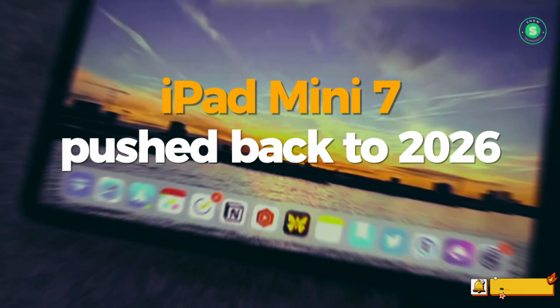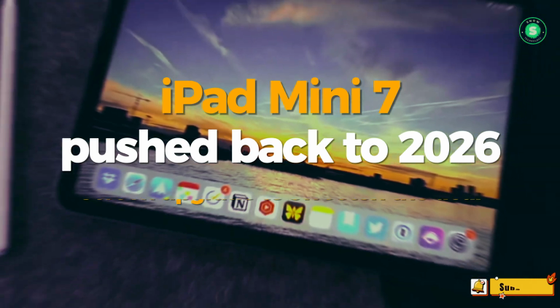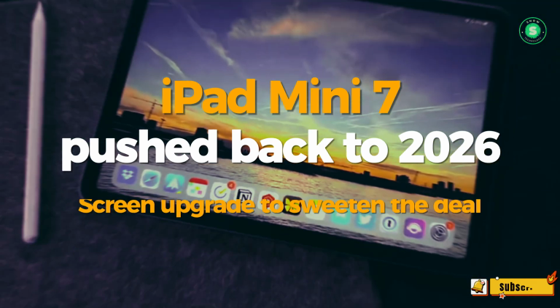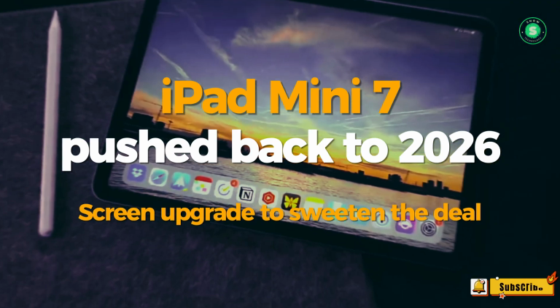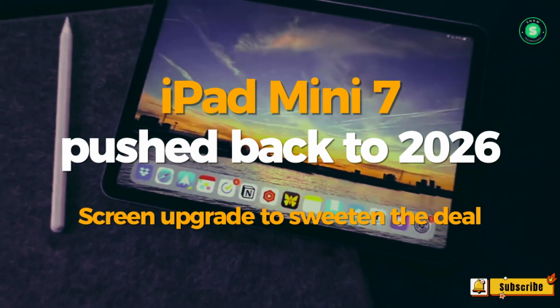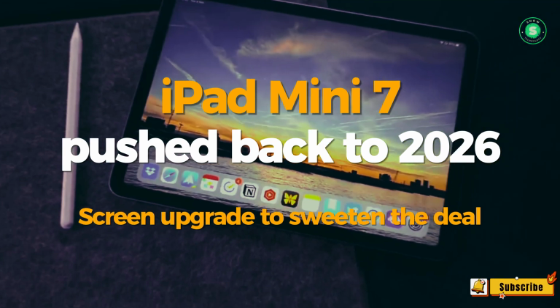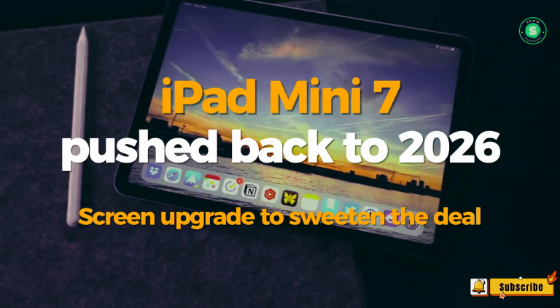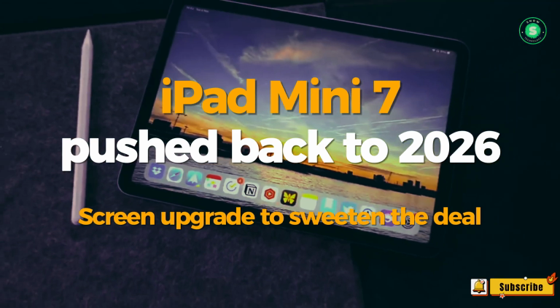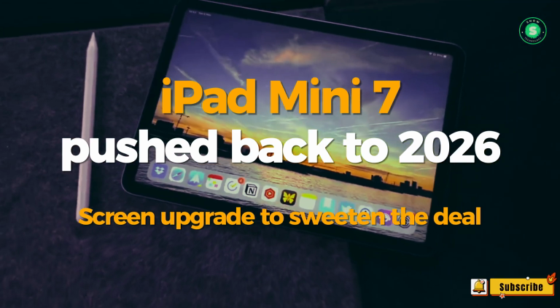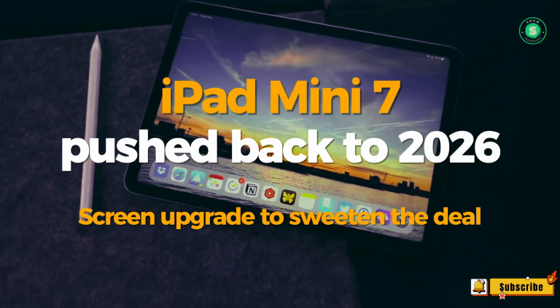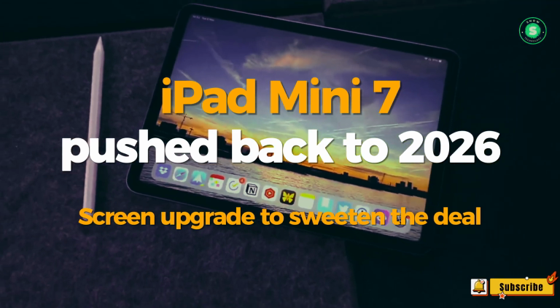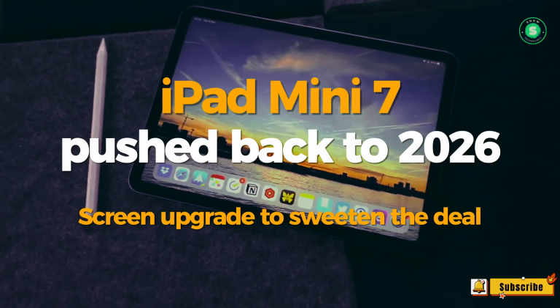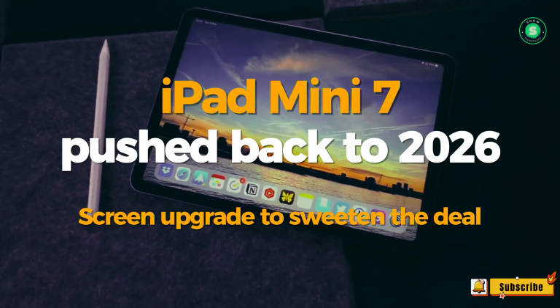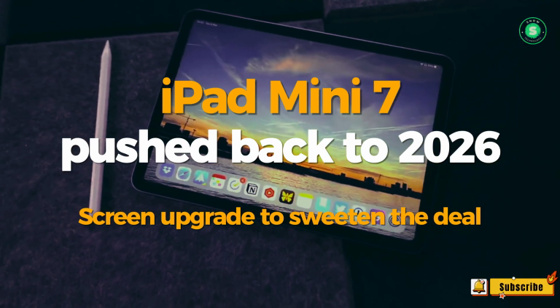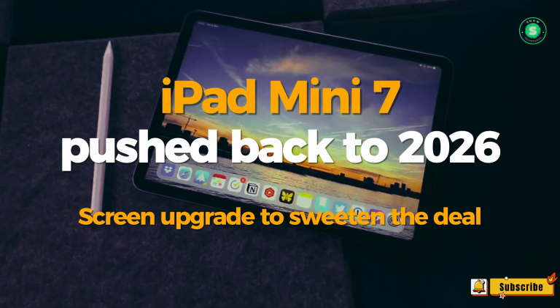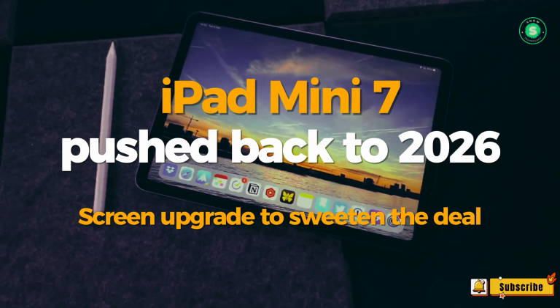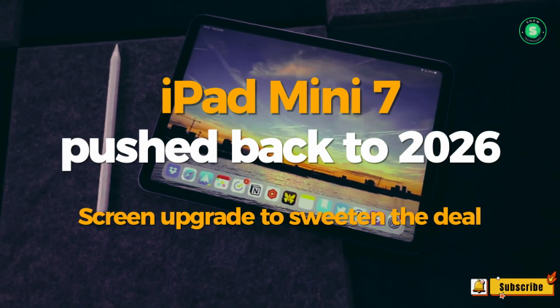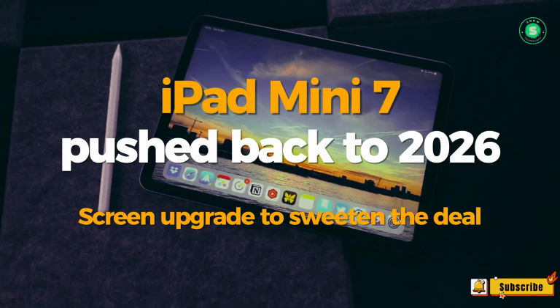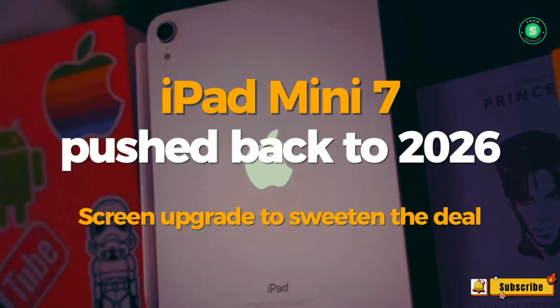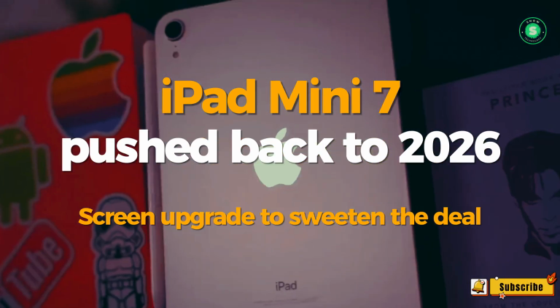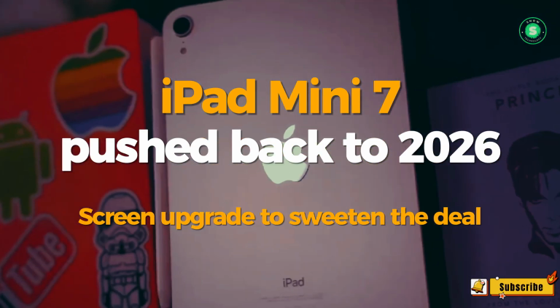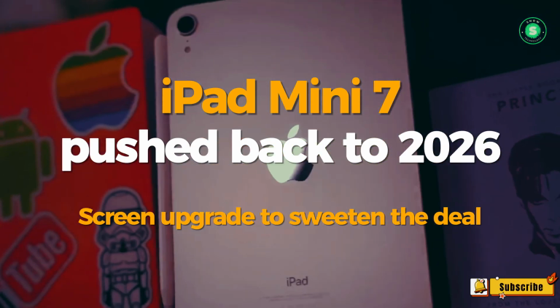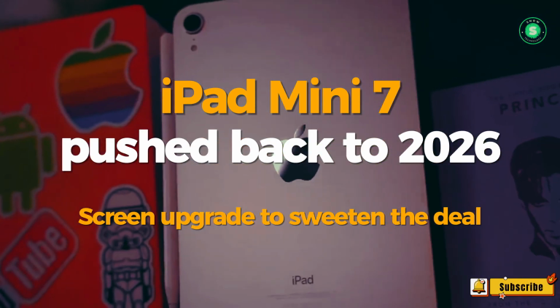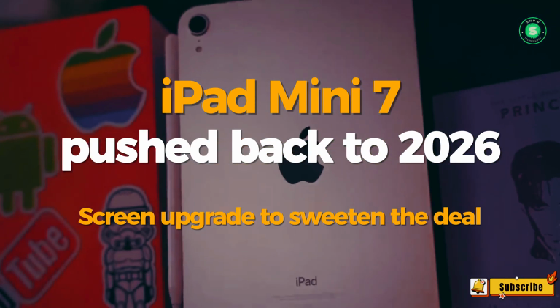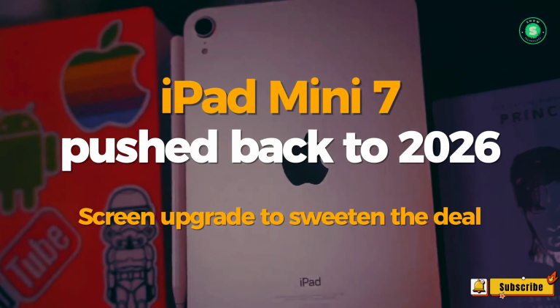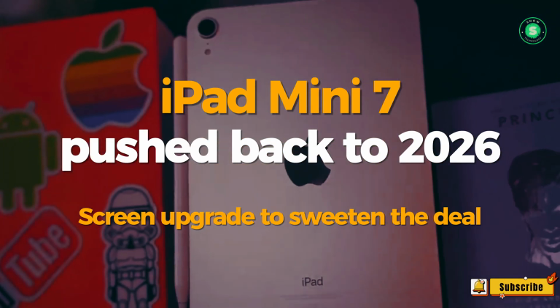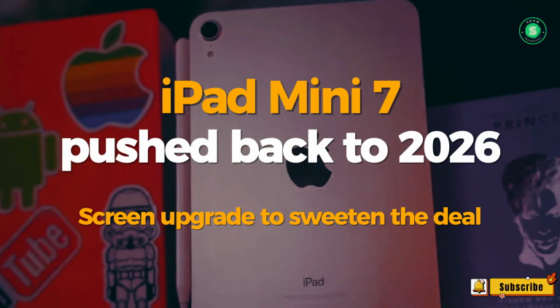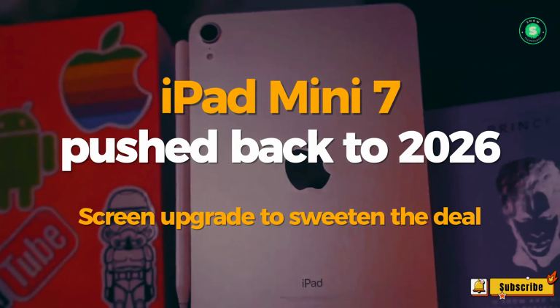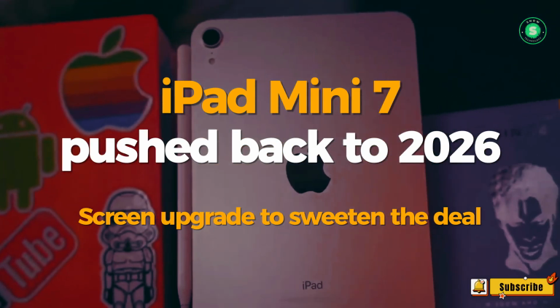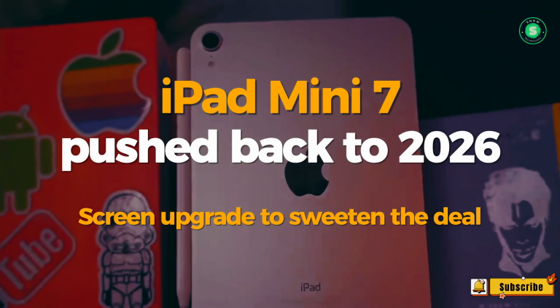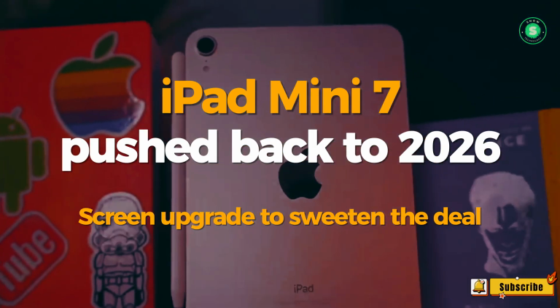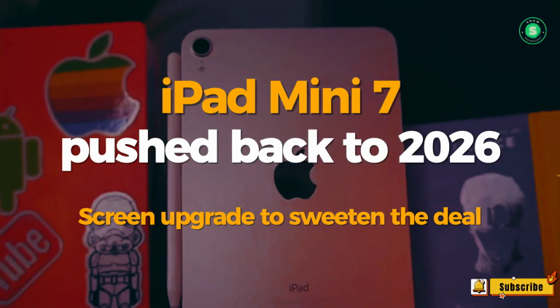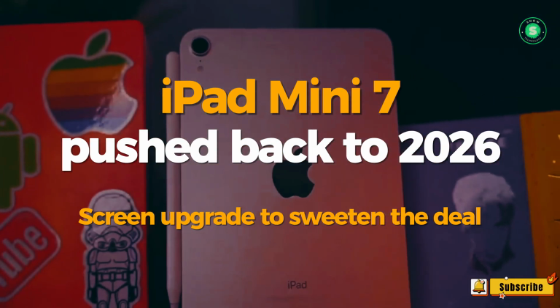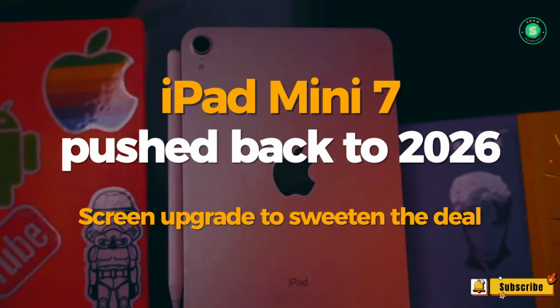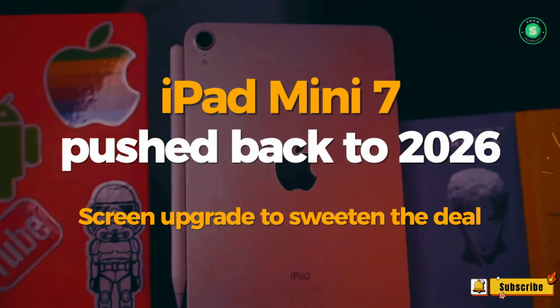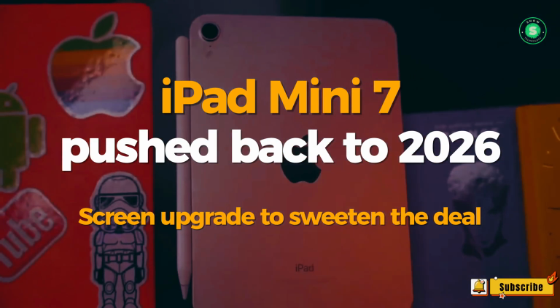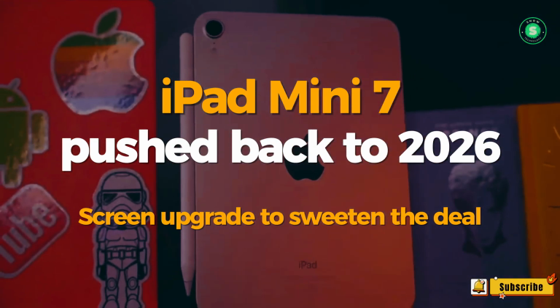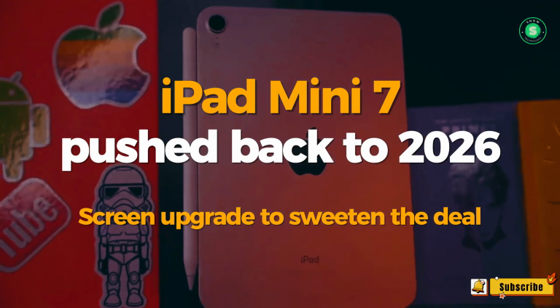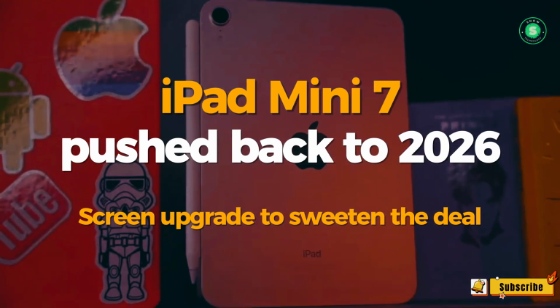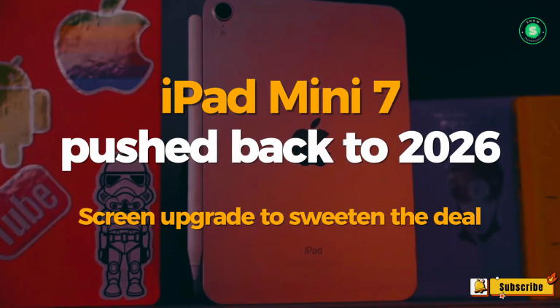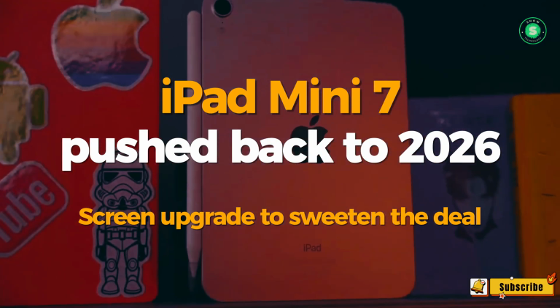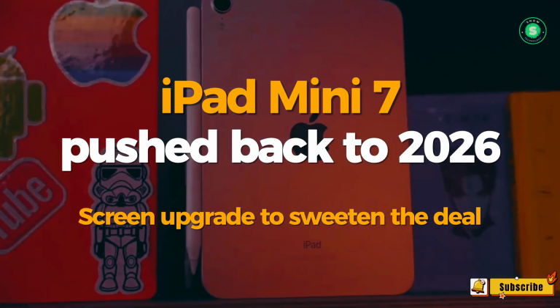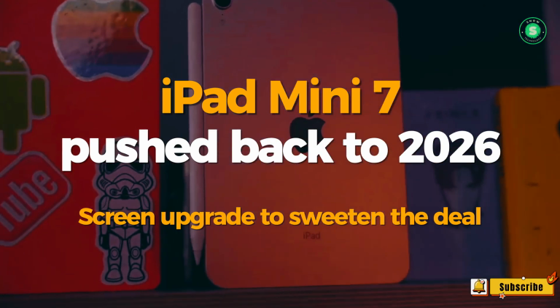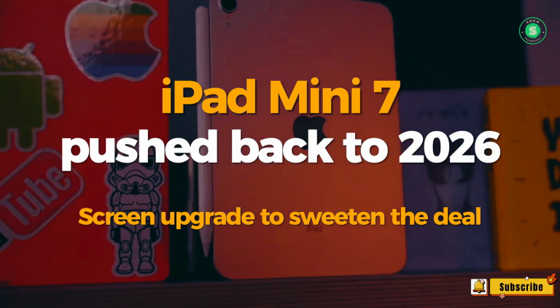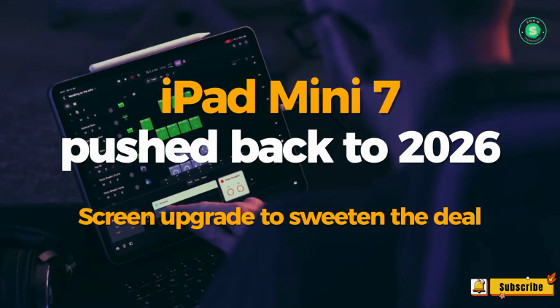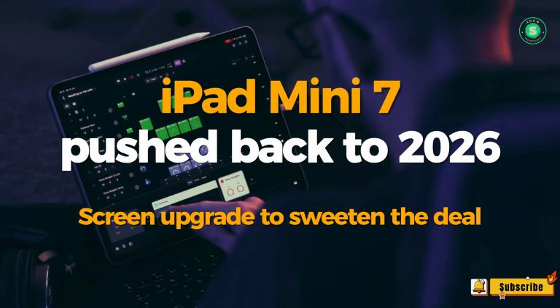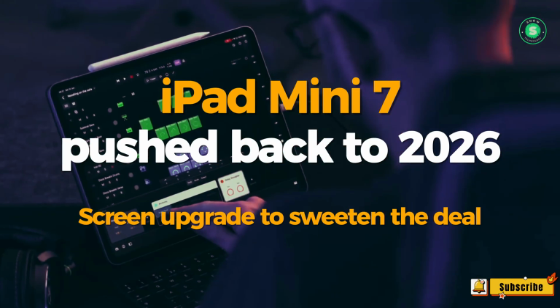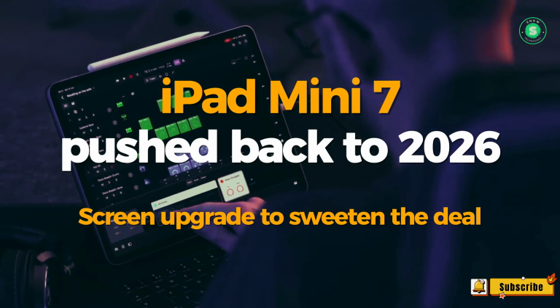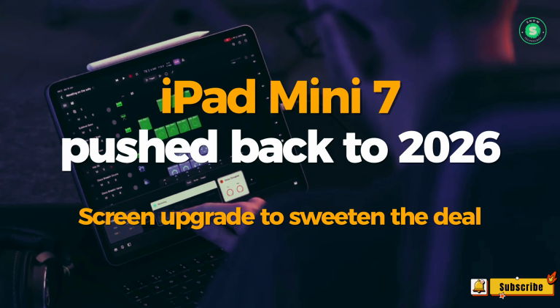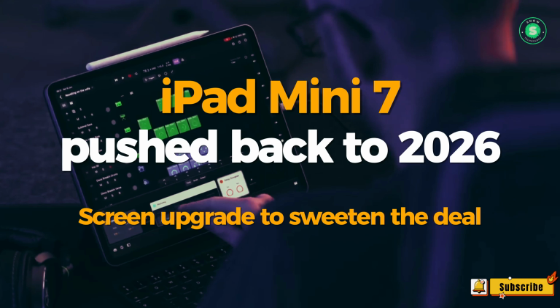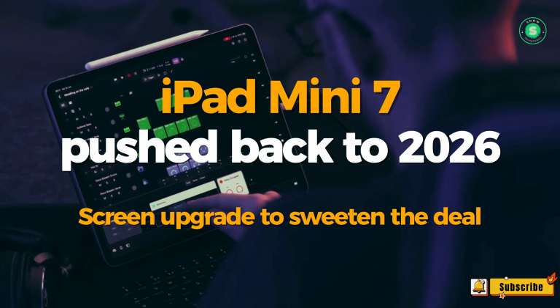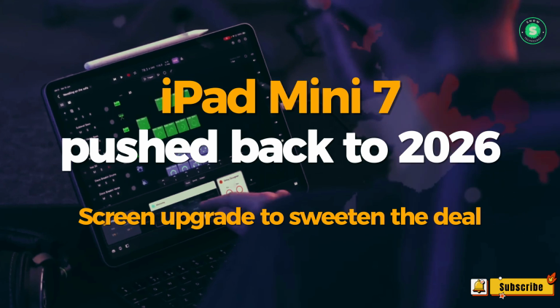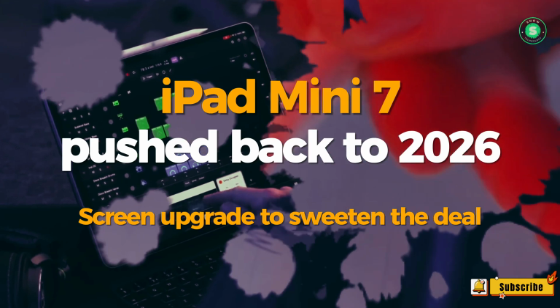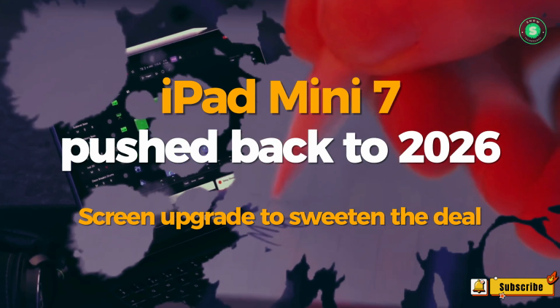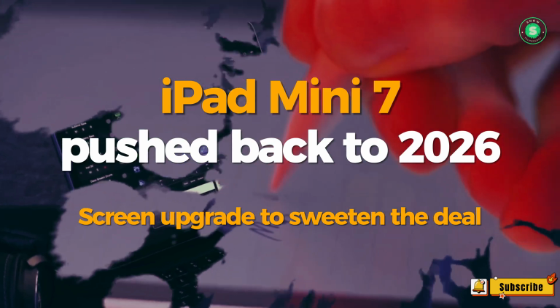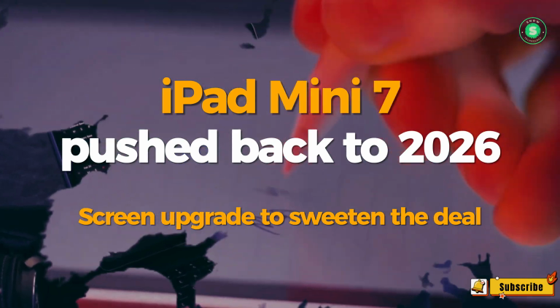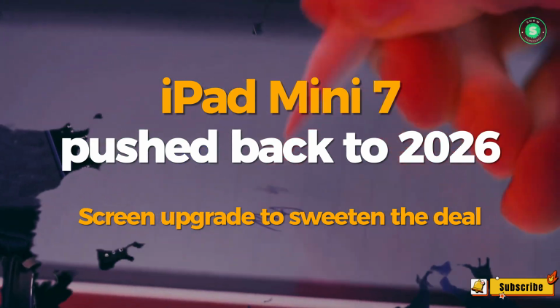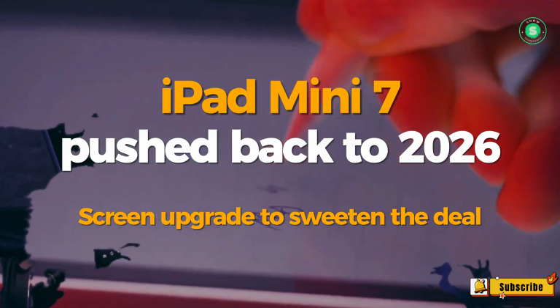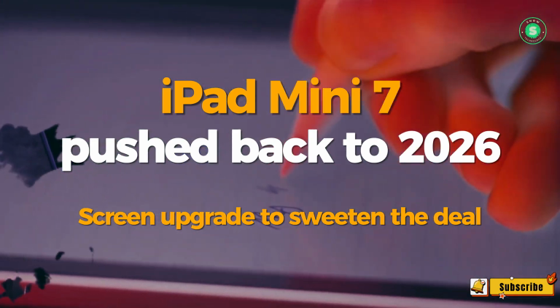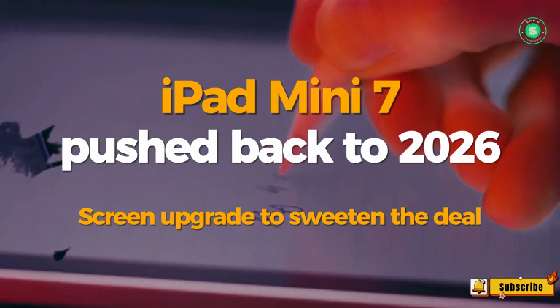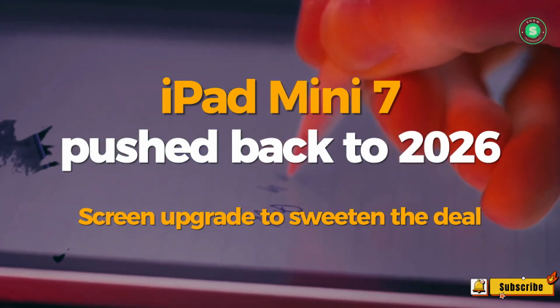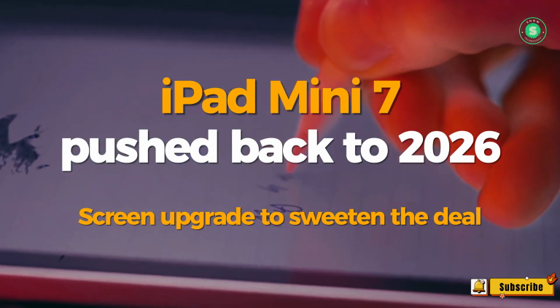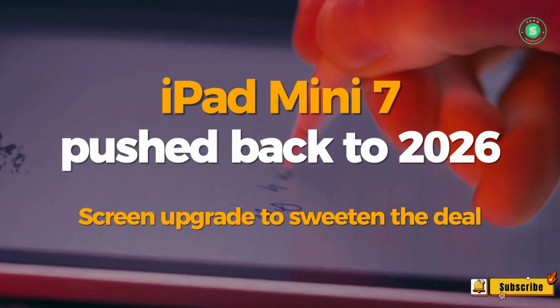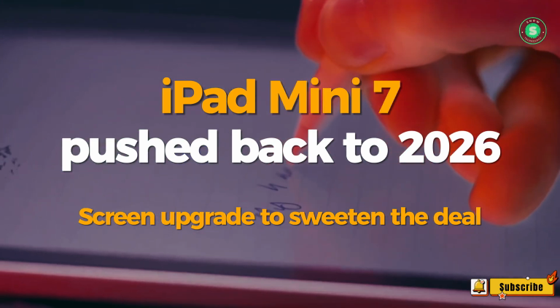iPad Mini 7 might have been pushed back to 2026, but there could be a screen upgrade to sweeten the deal.